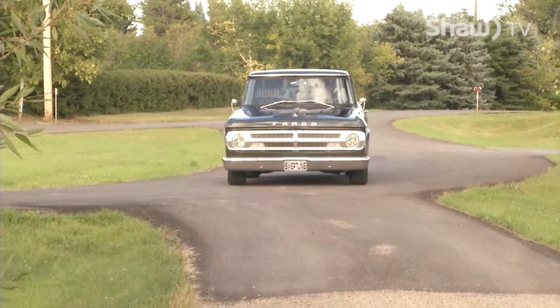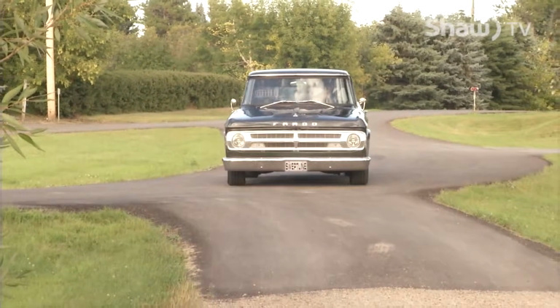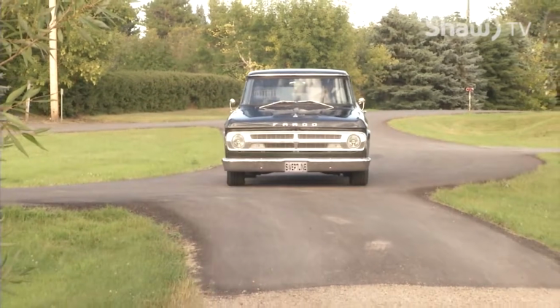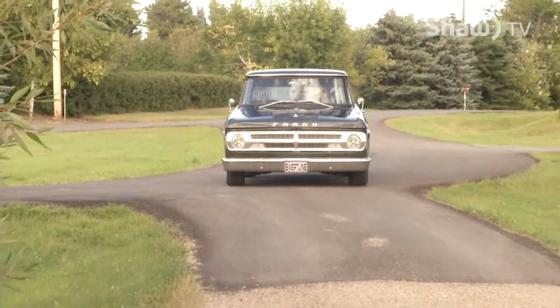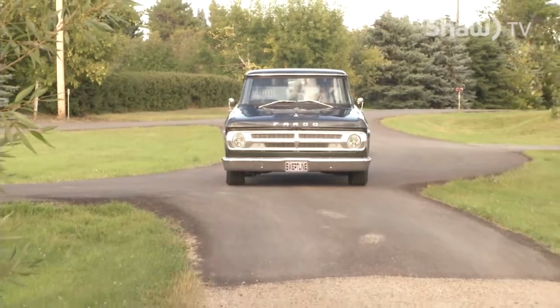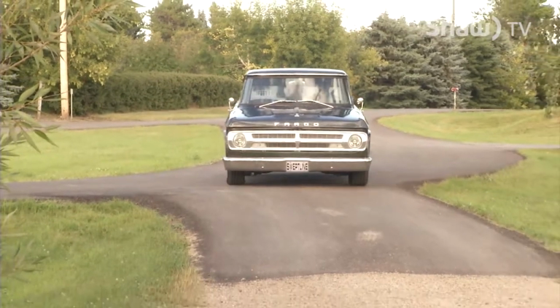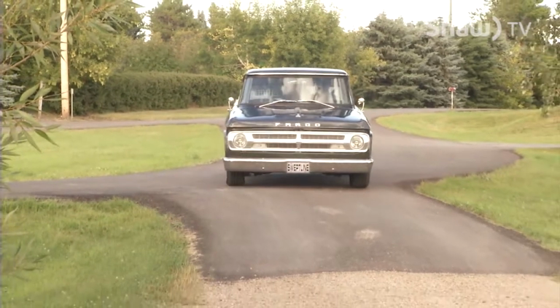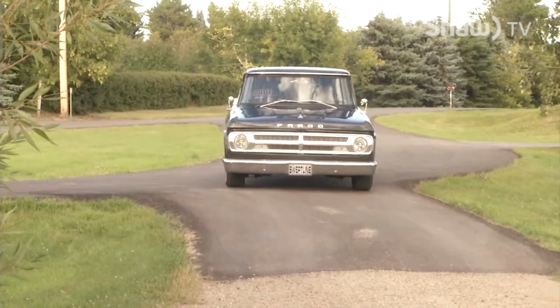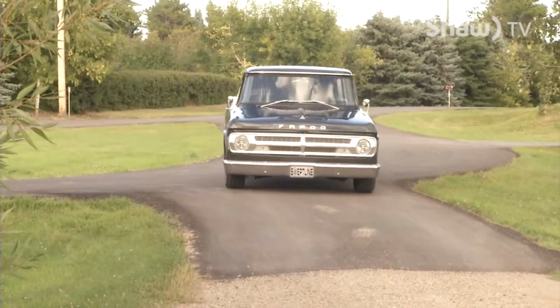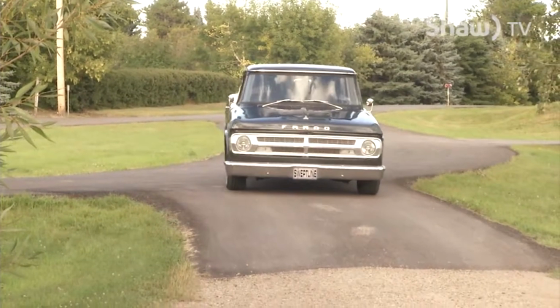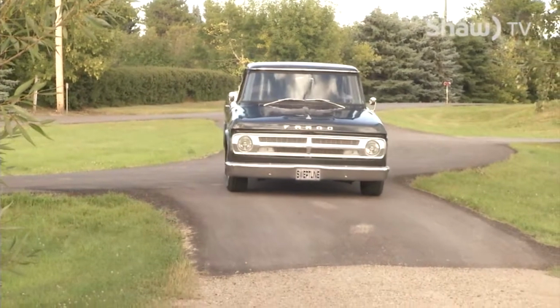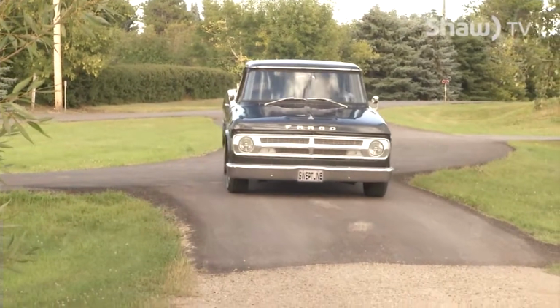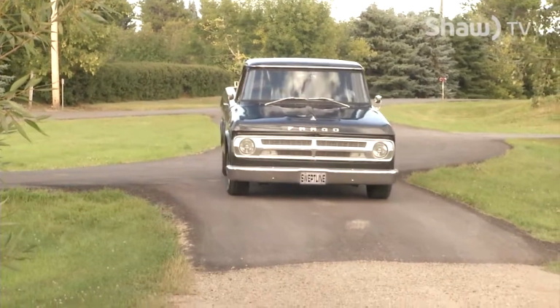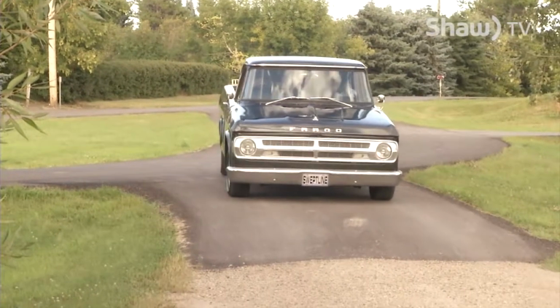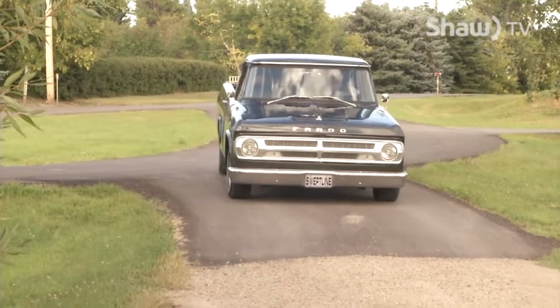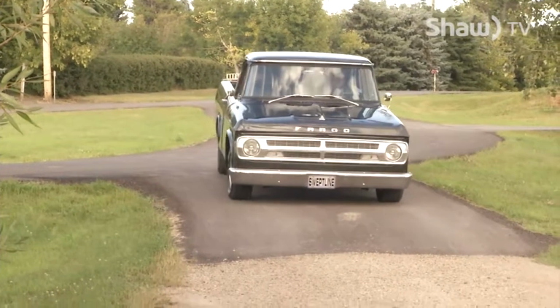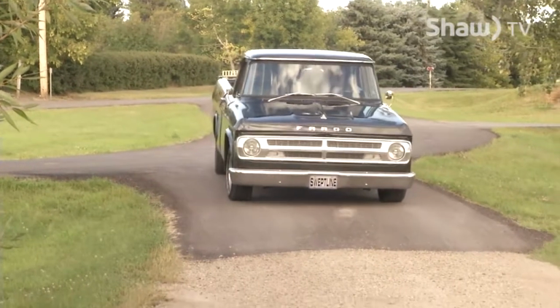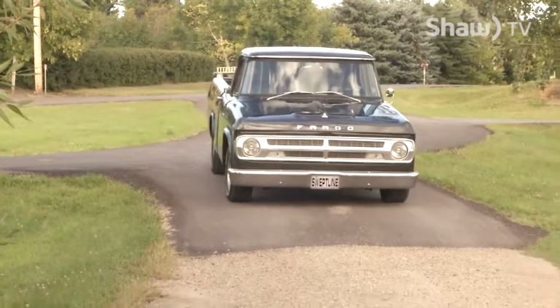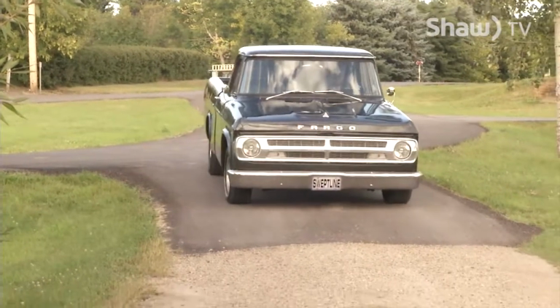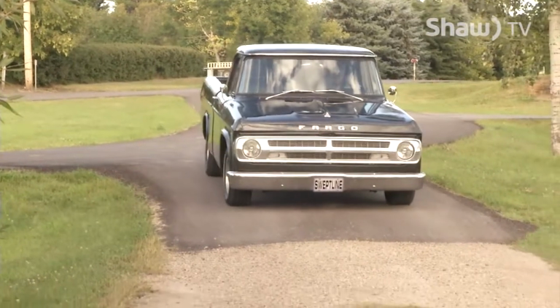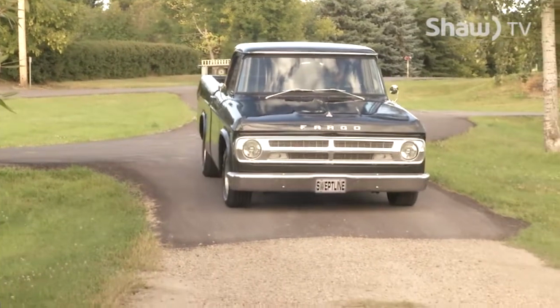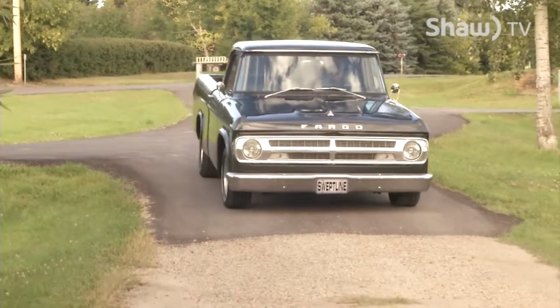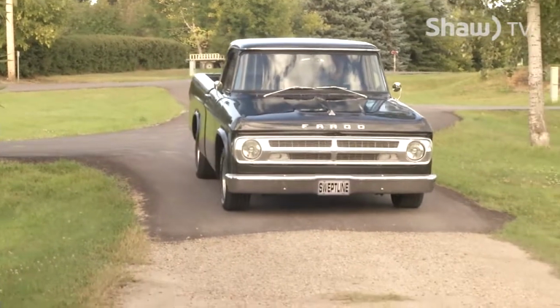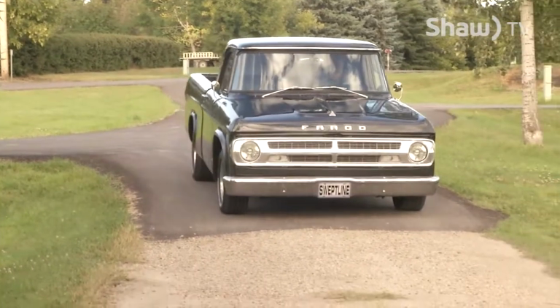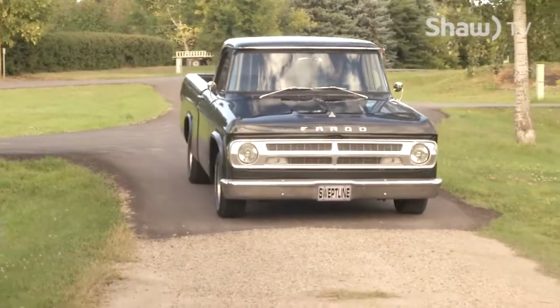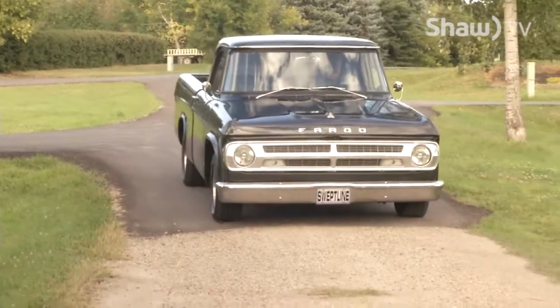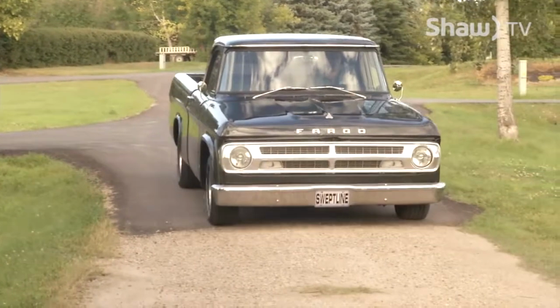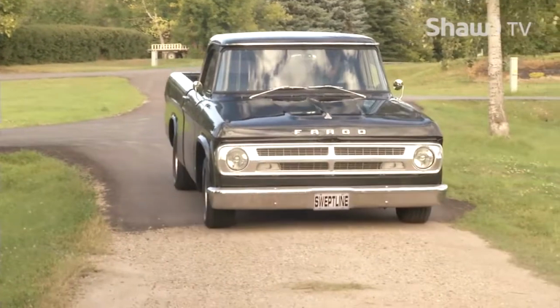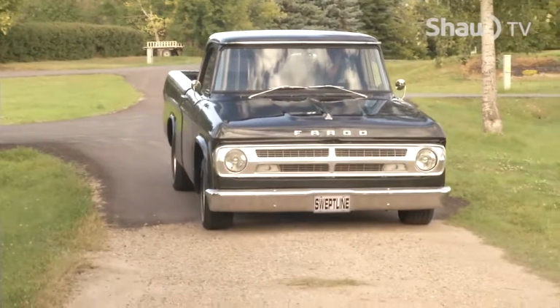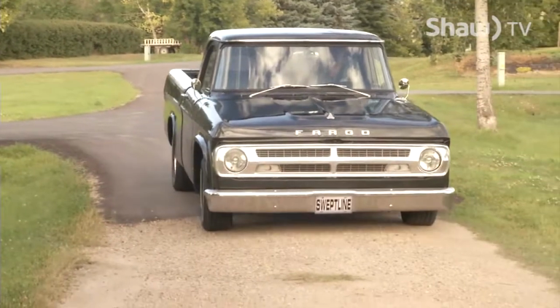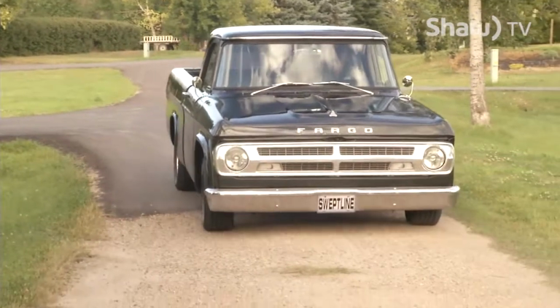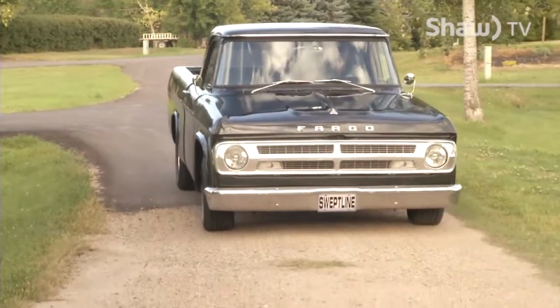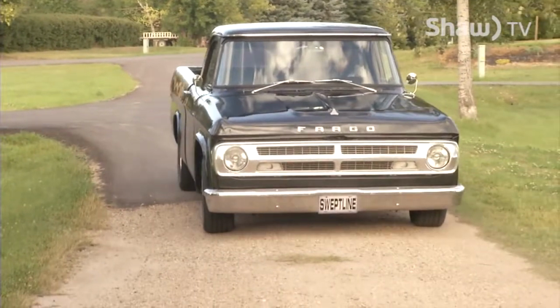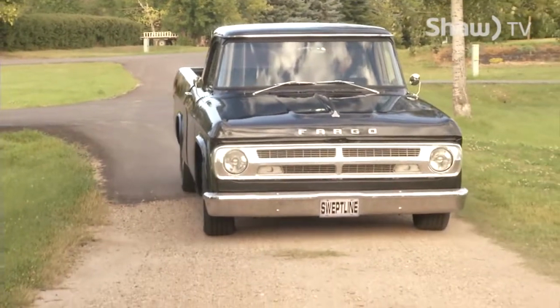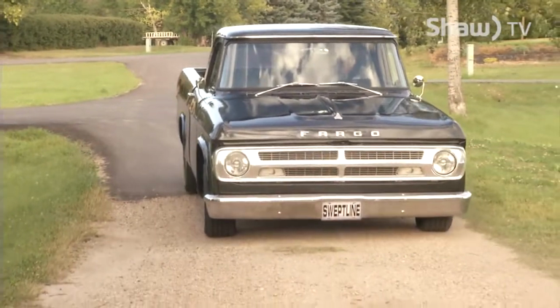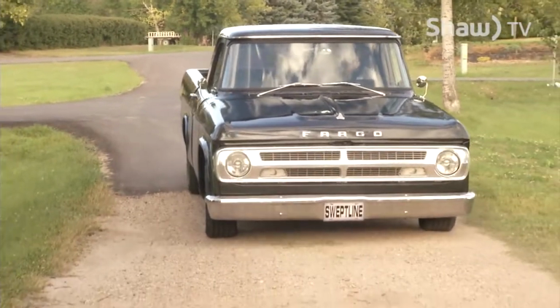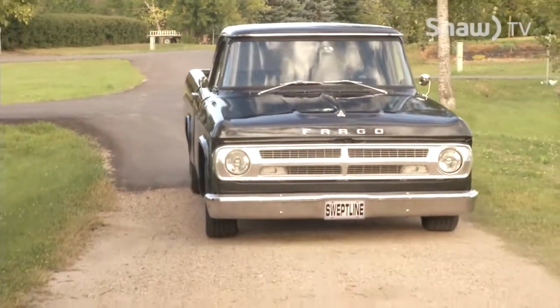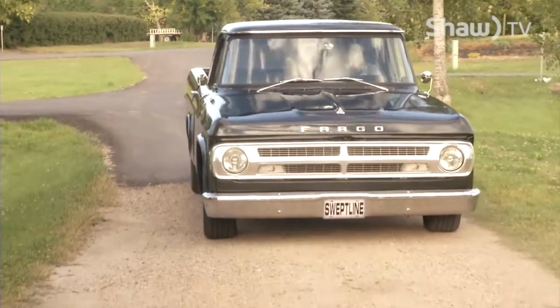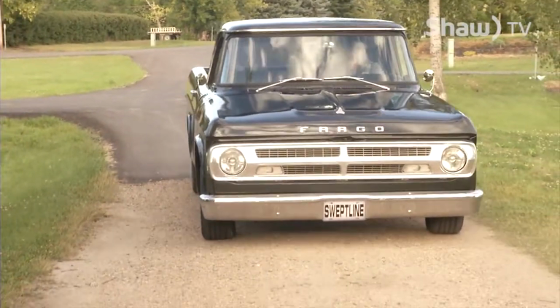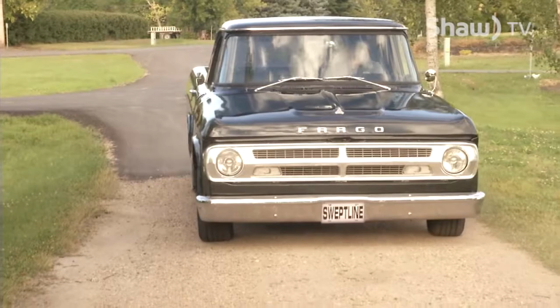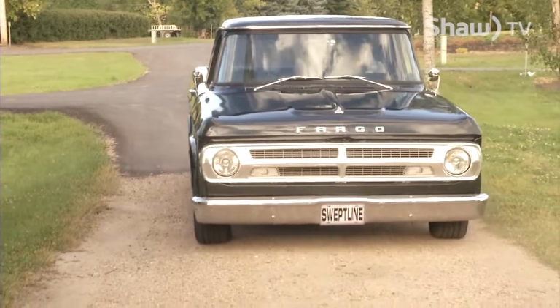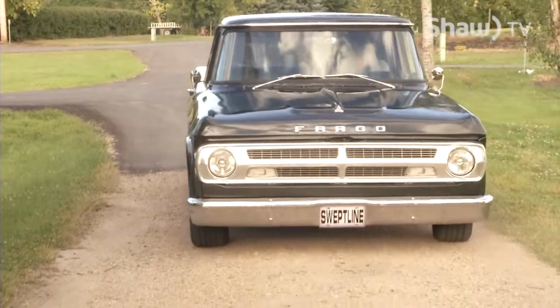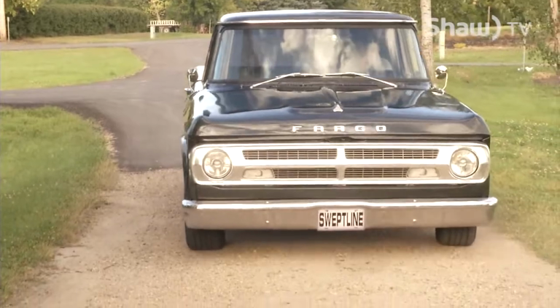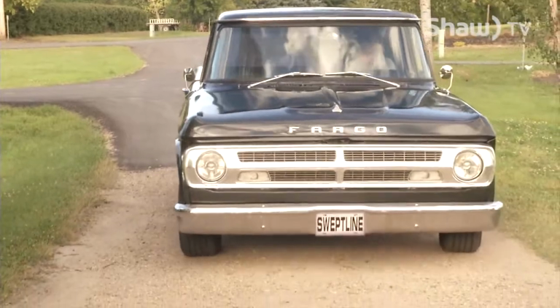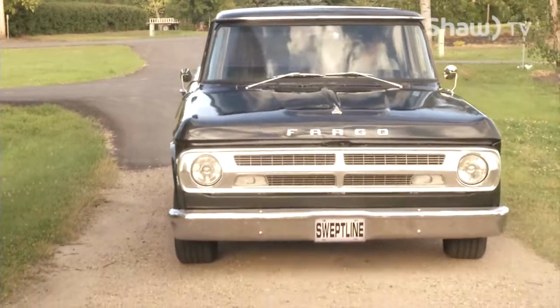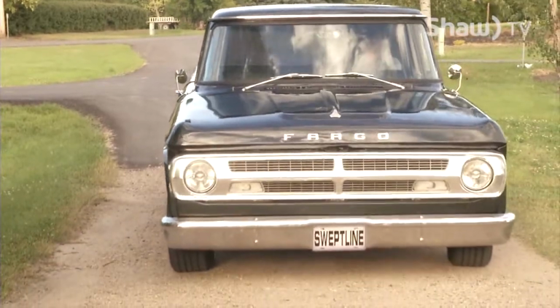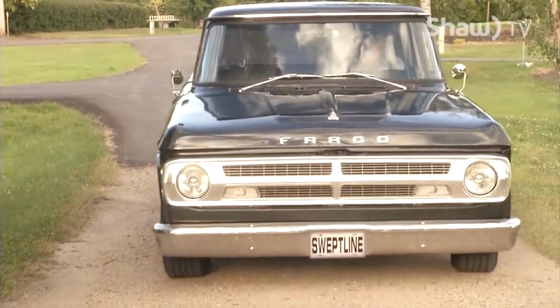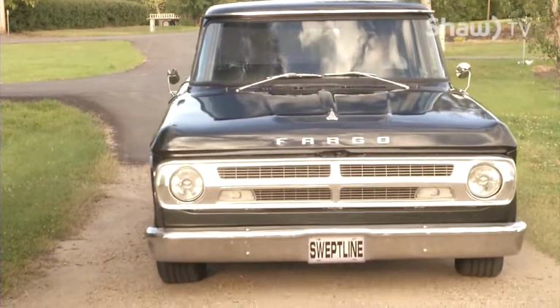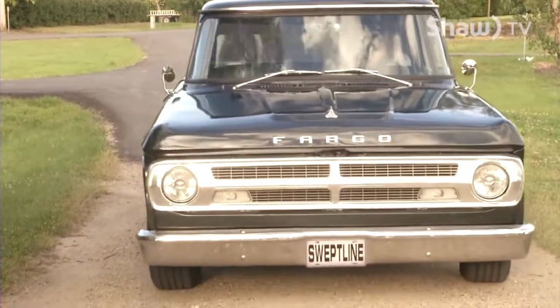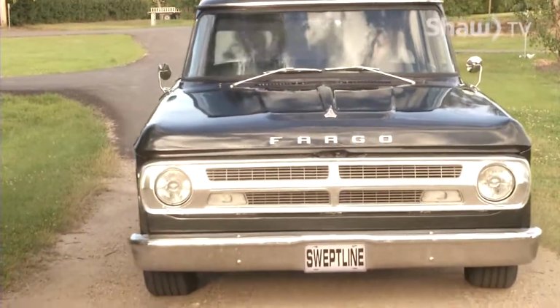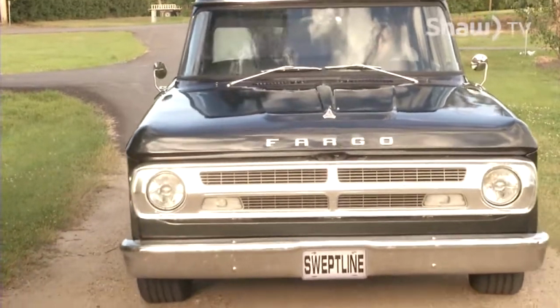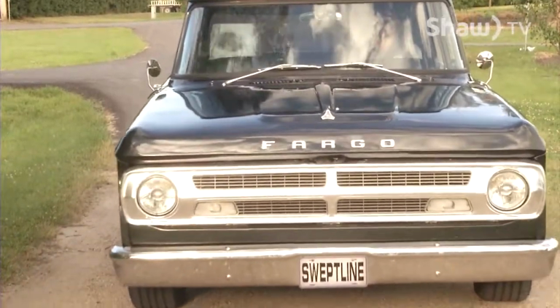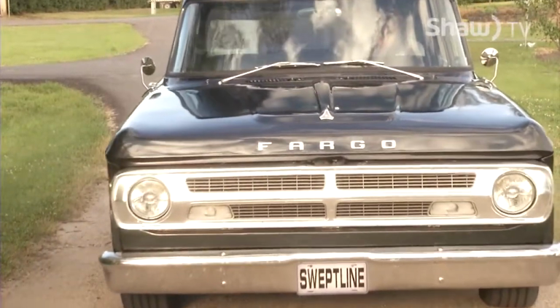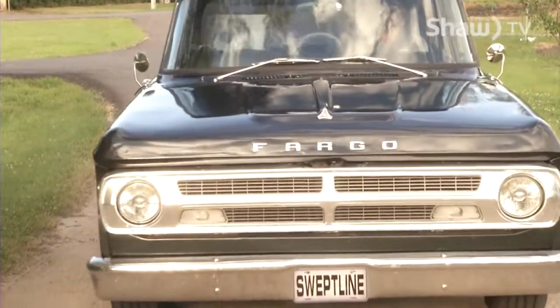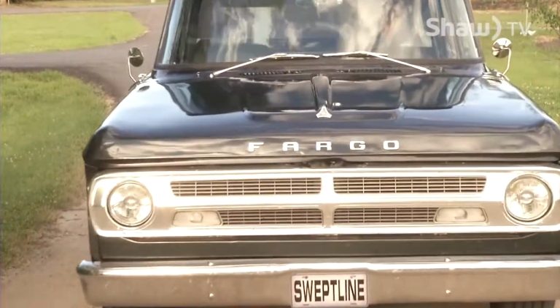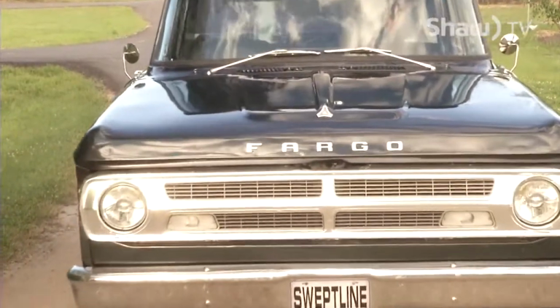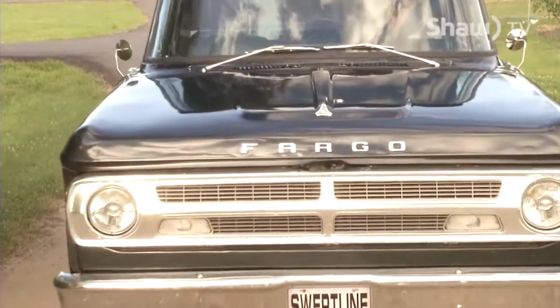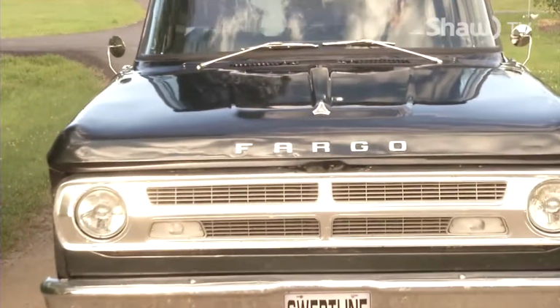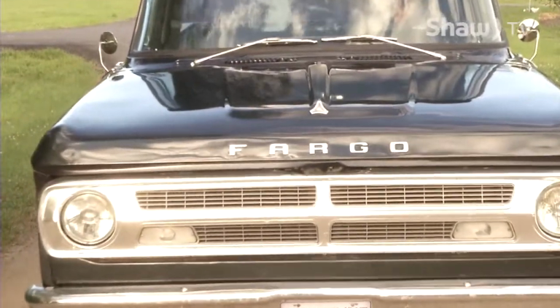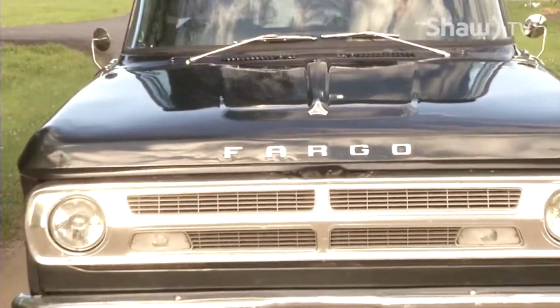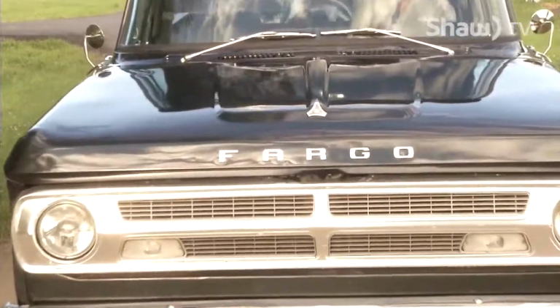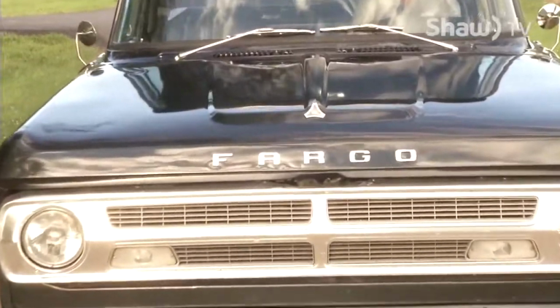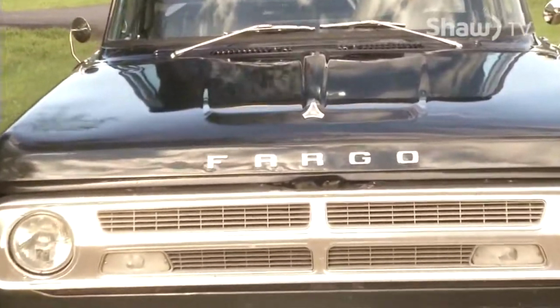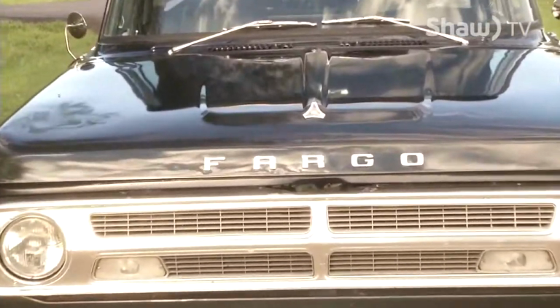When I go to shows, or even when I just go out and drive around, there are a lot of people that, if they don't see it from the front, they don't know what it is.